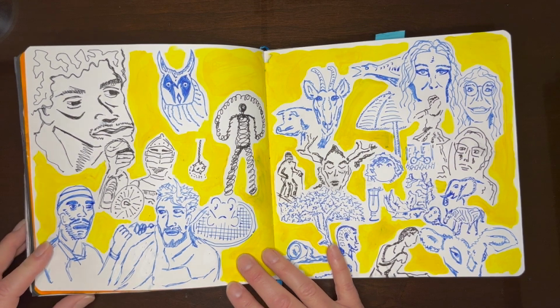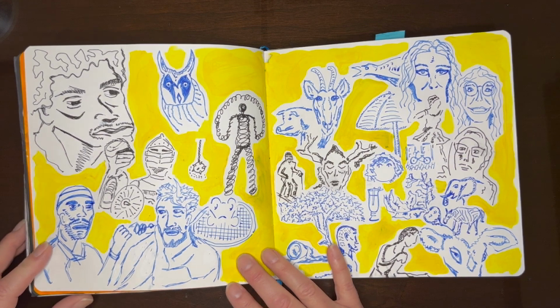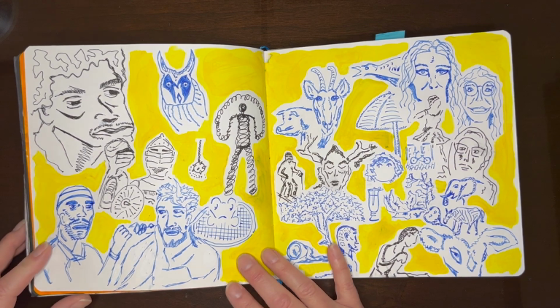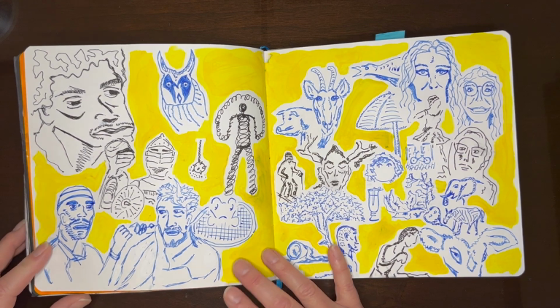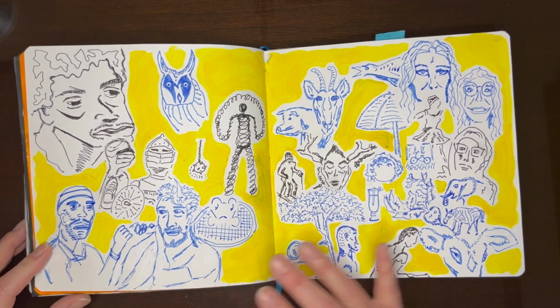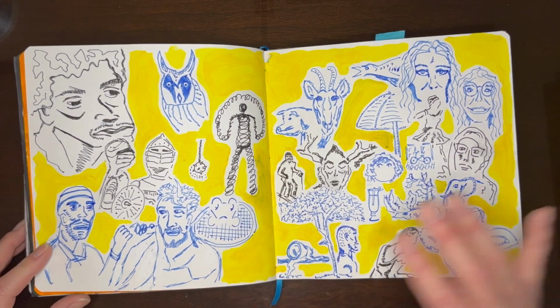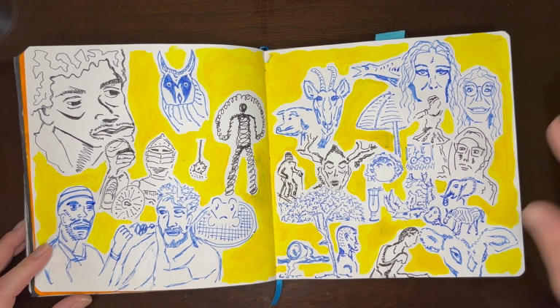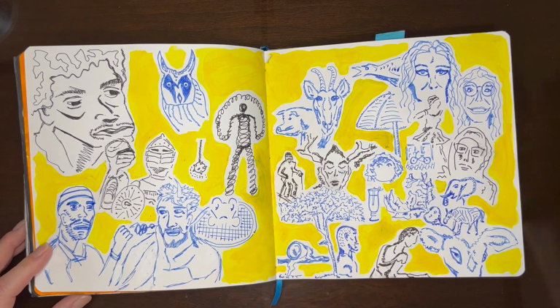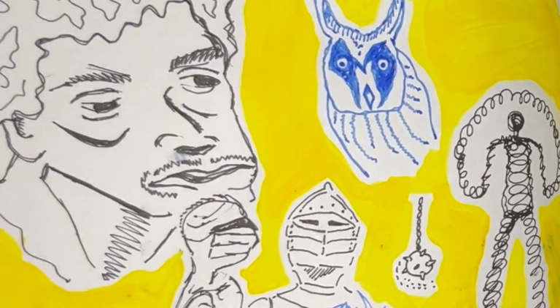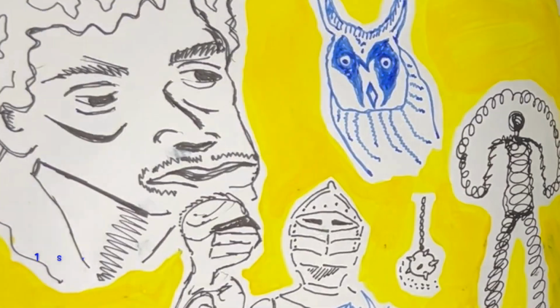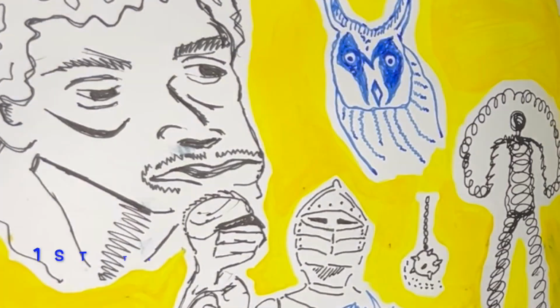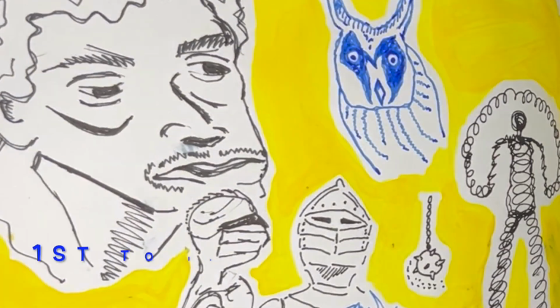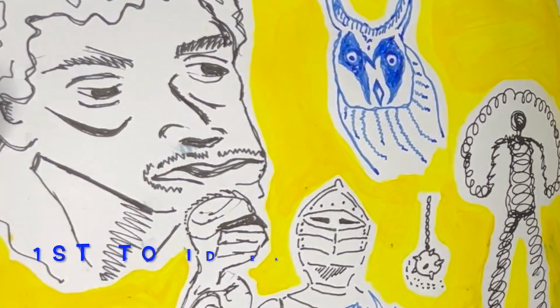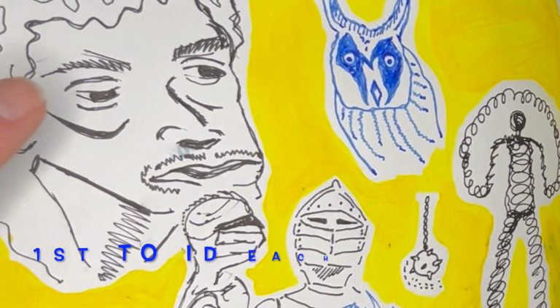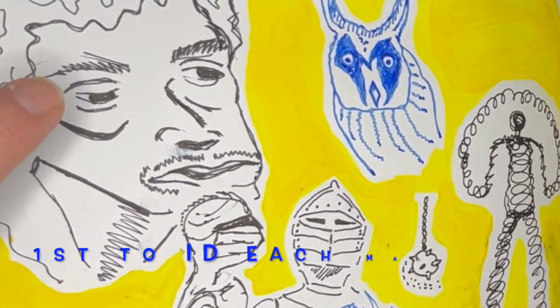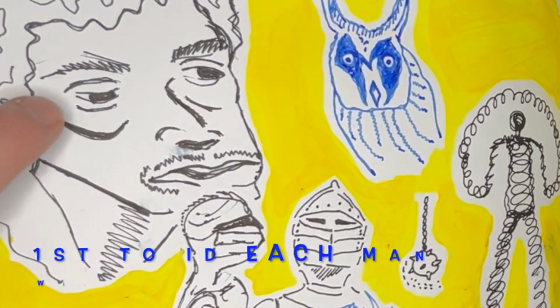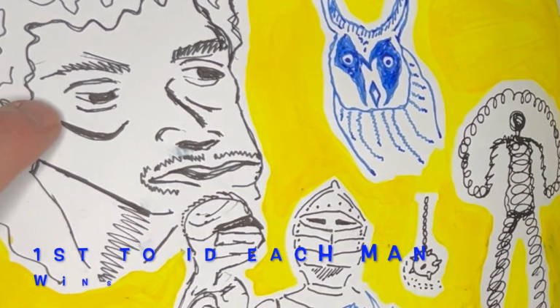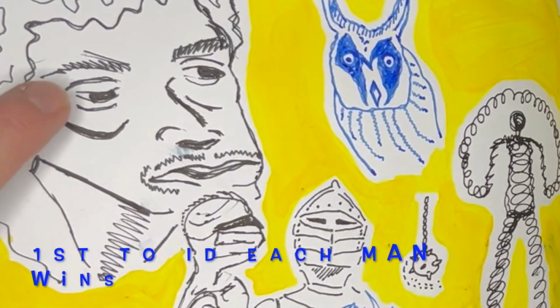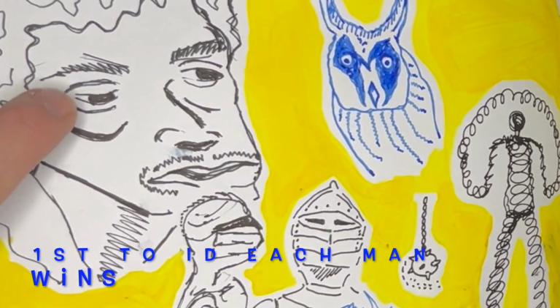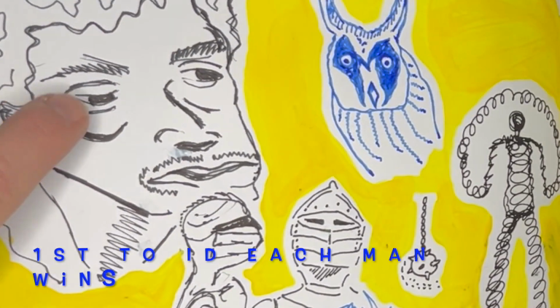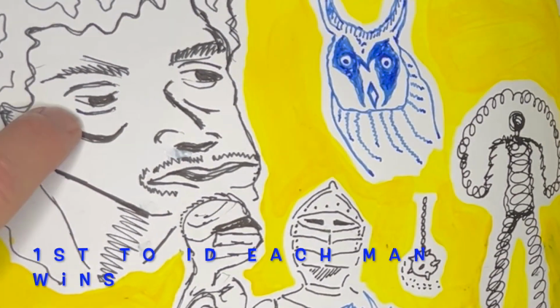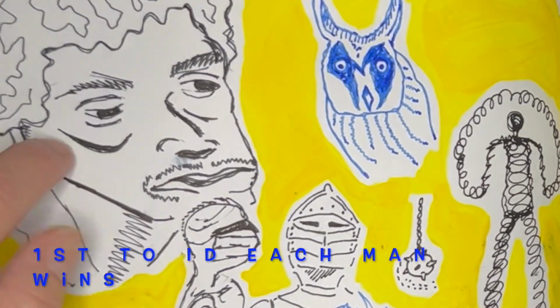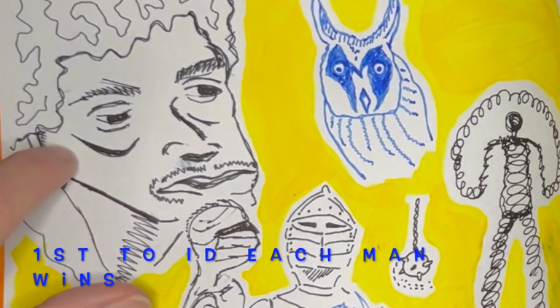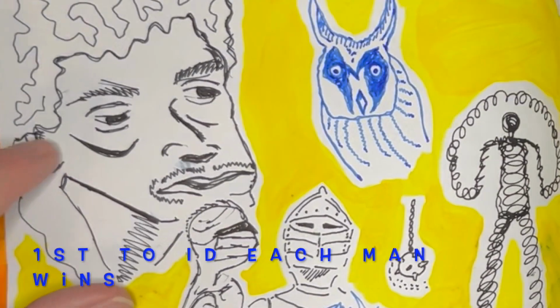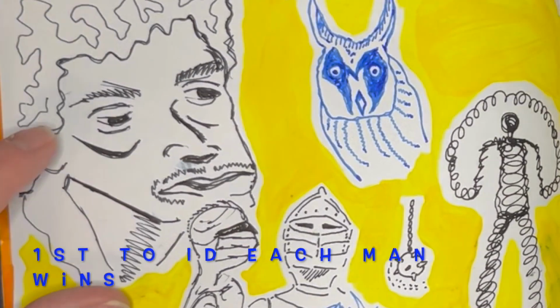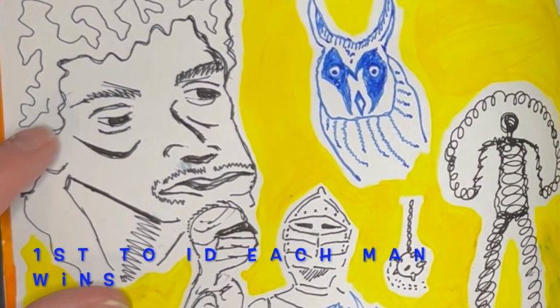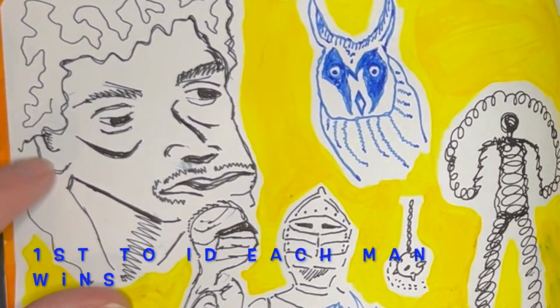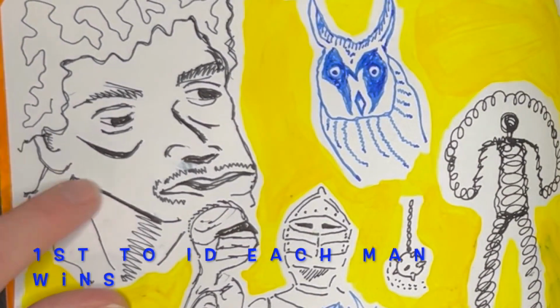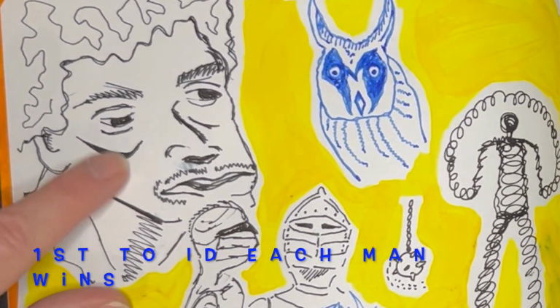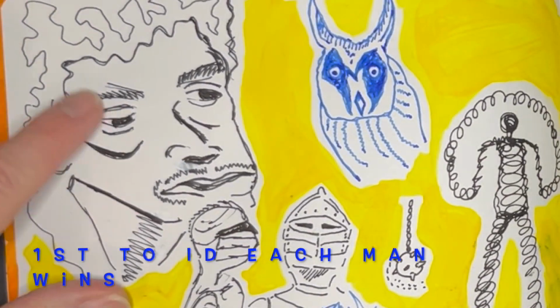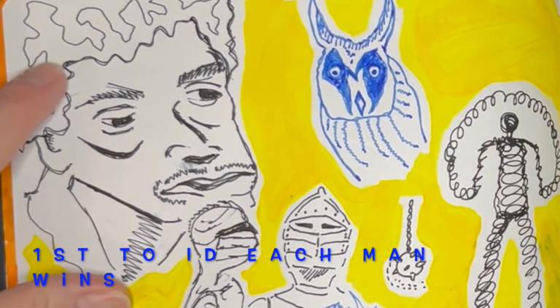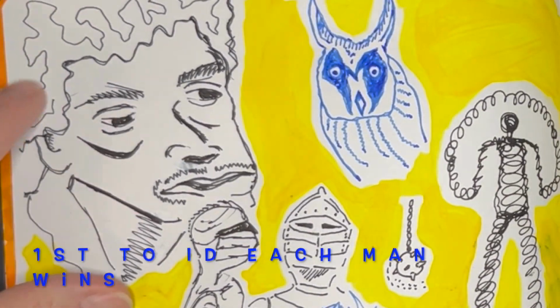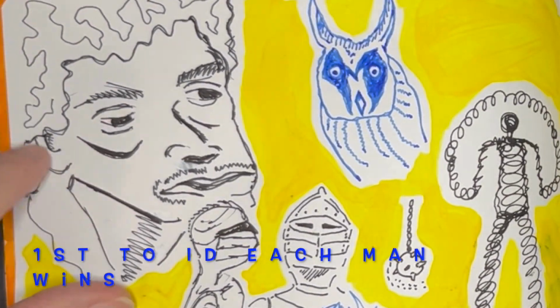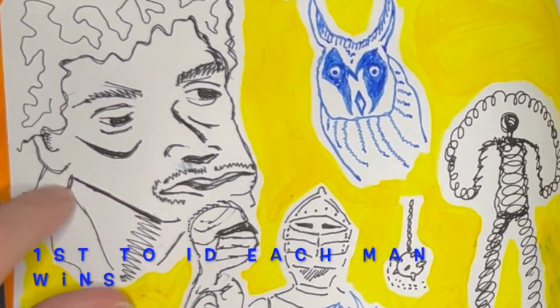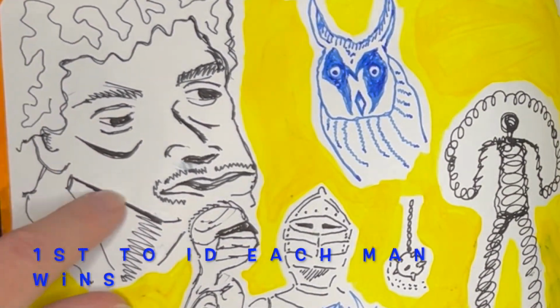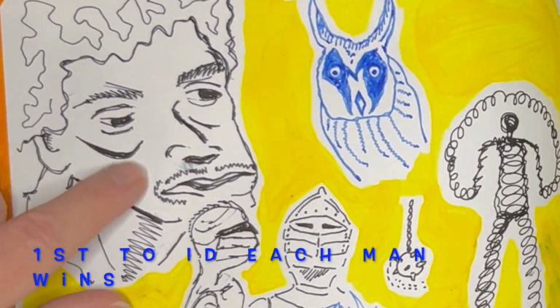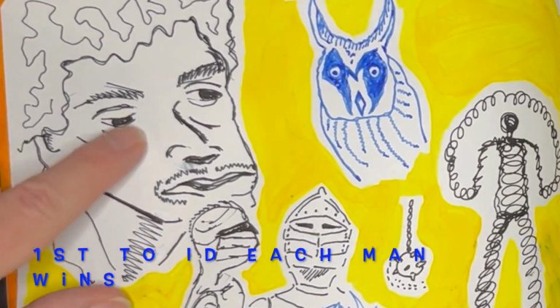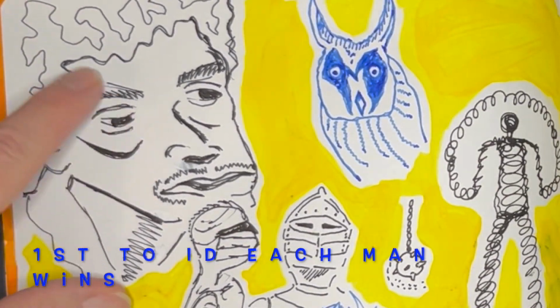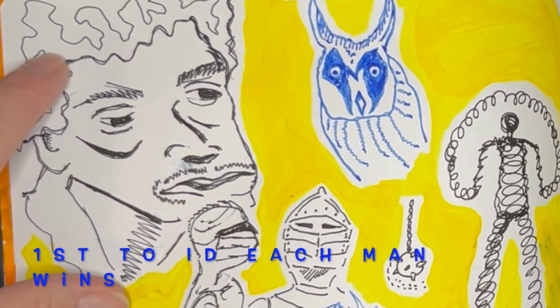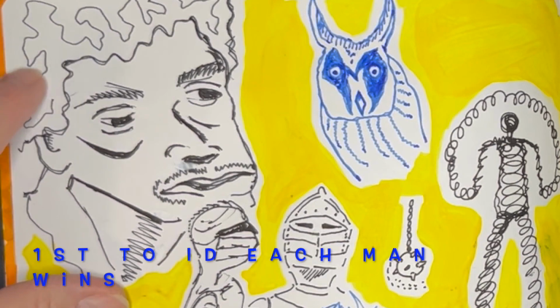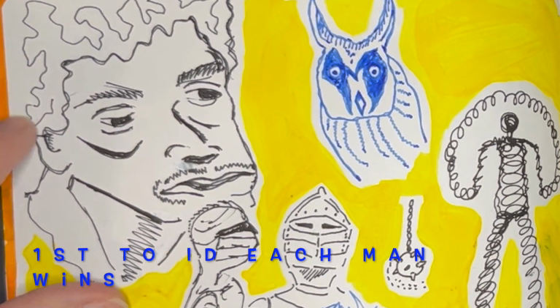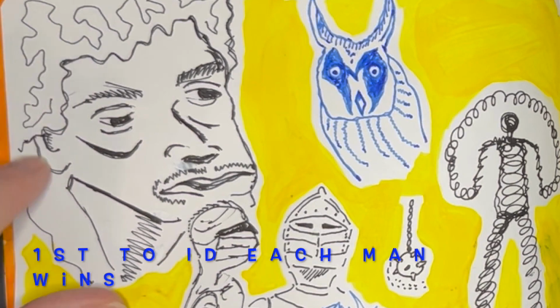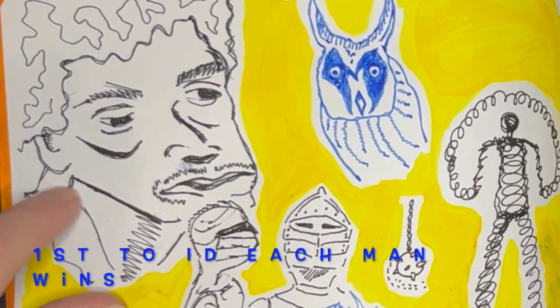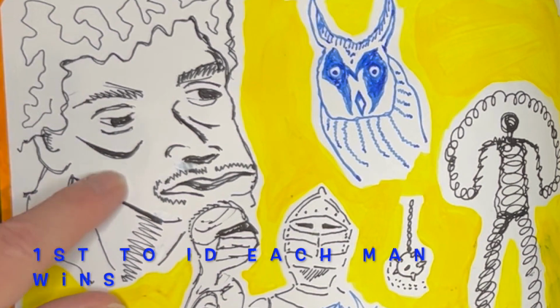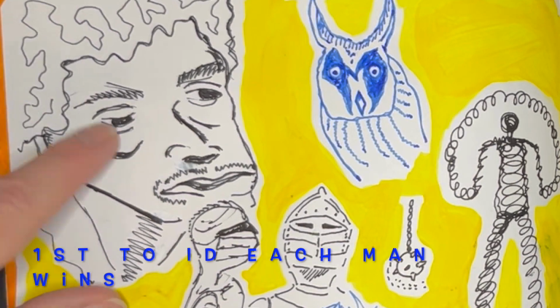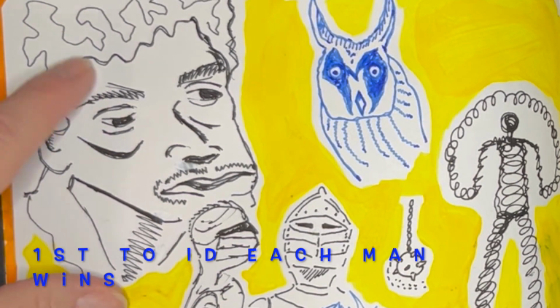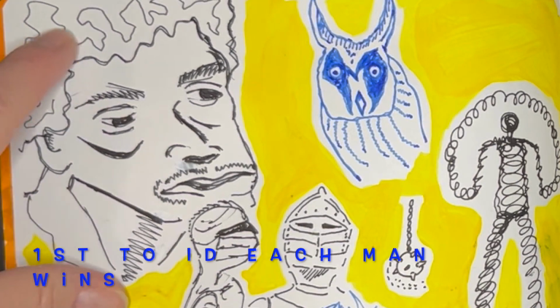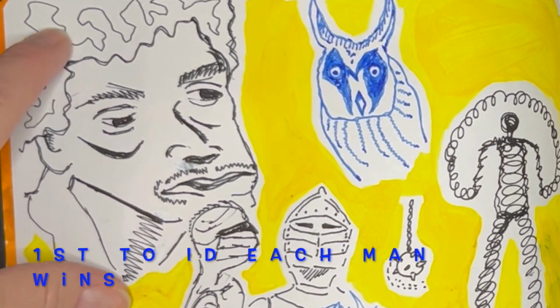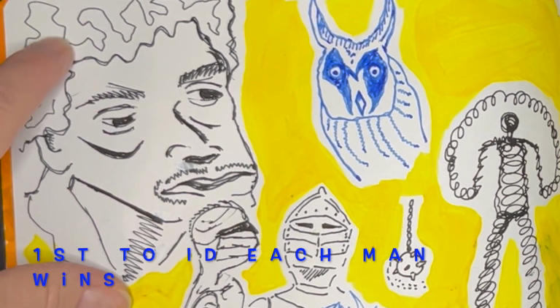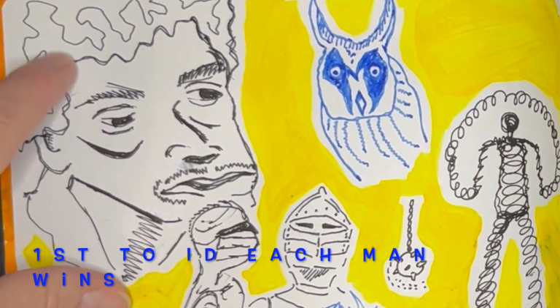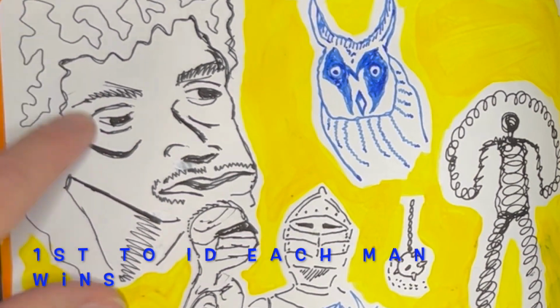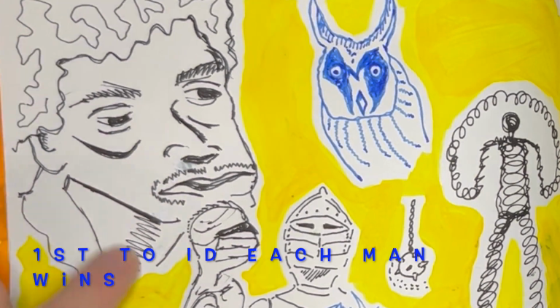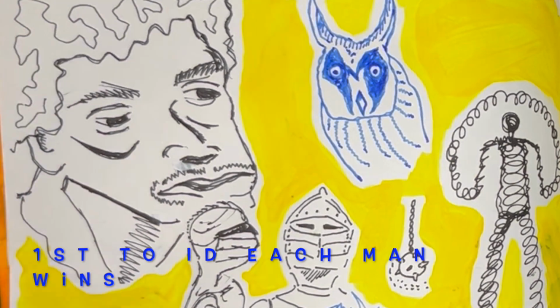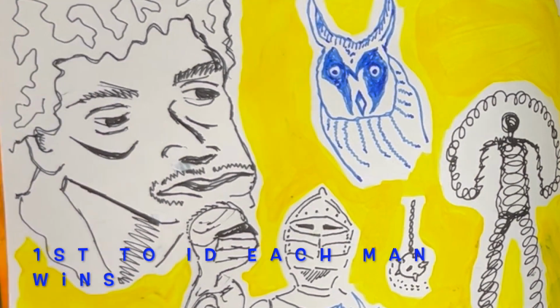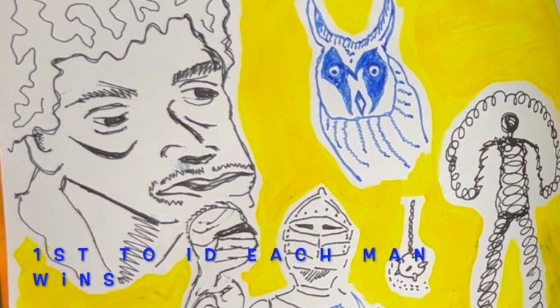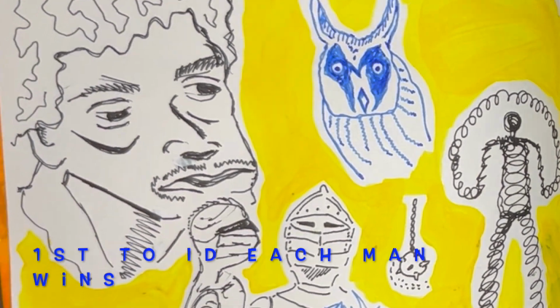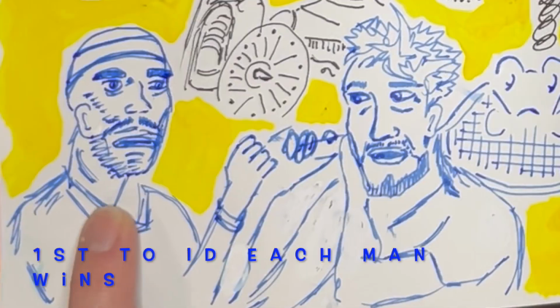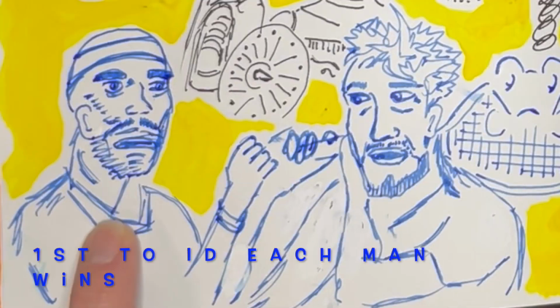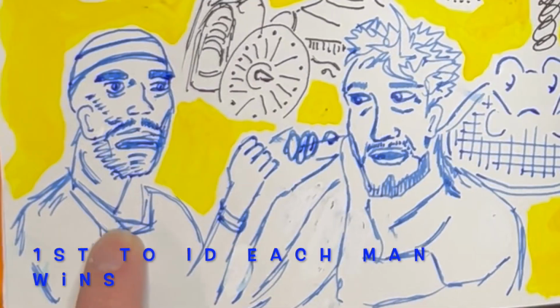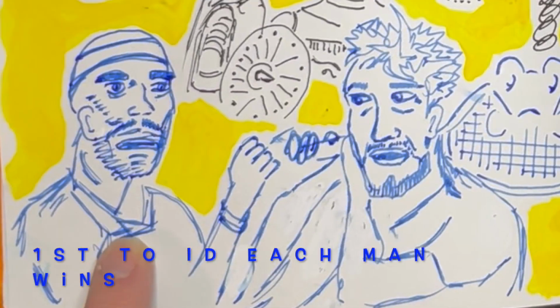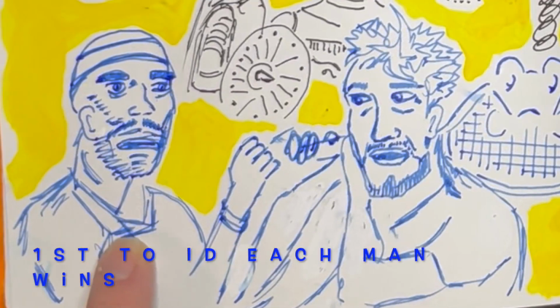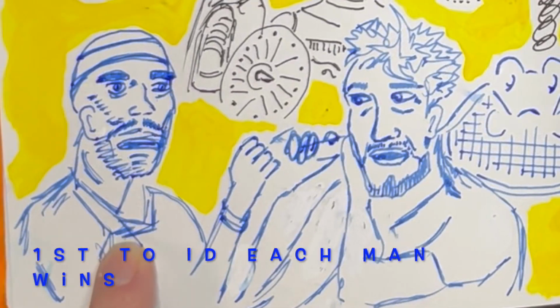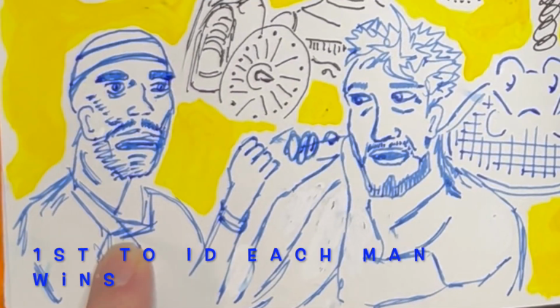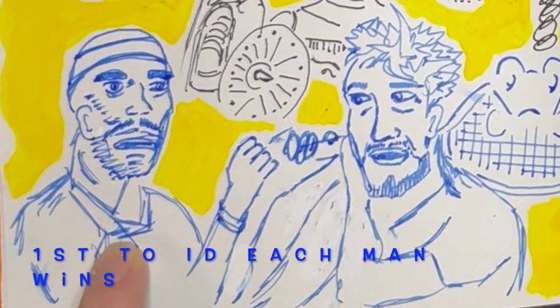And if you correctly identify them, I will send you some stickers anywhere in the world.